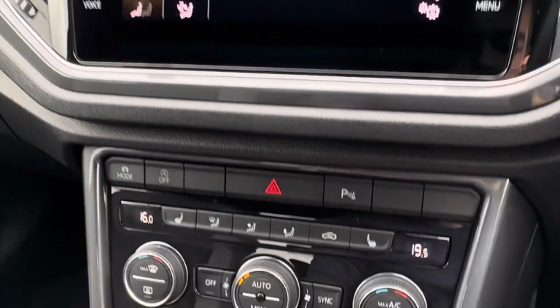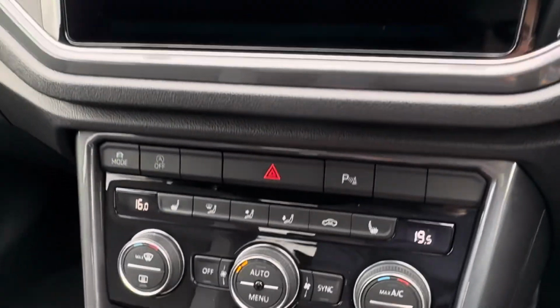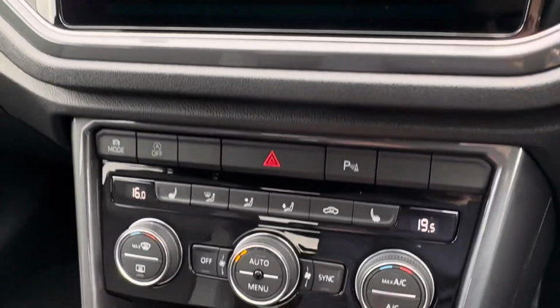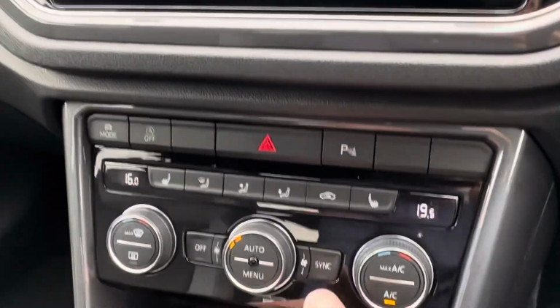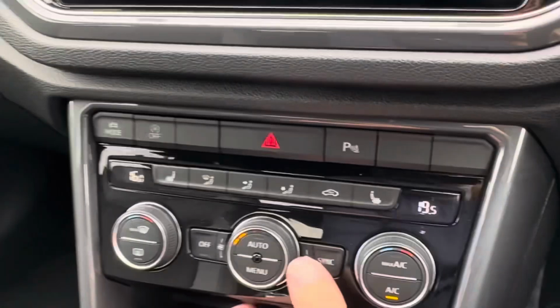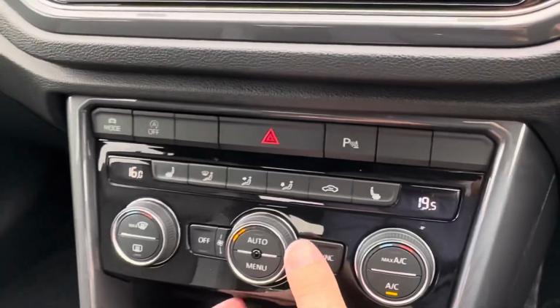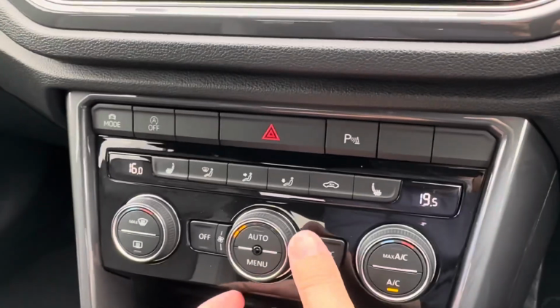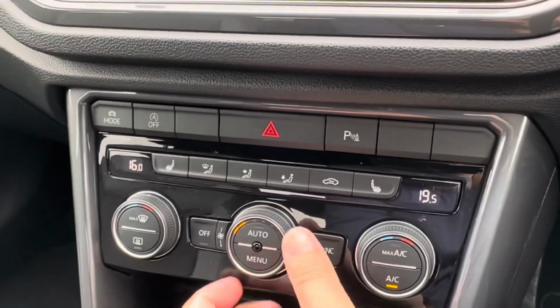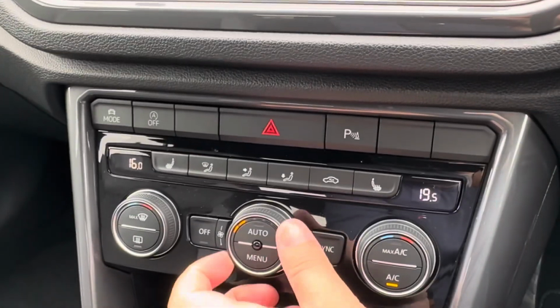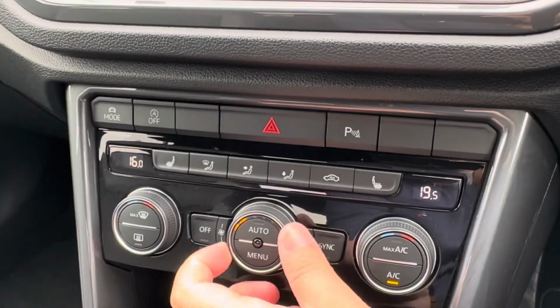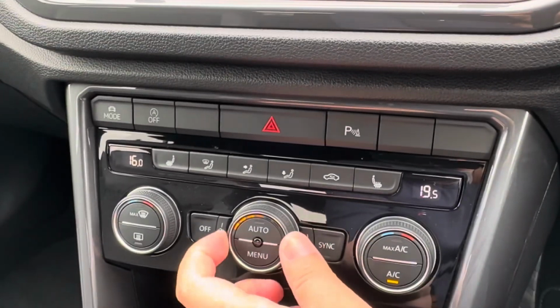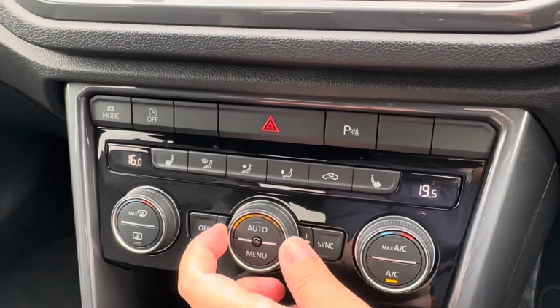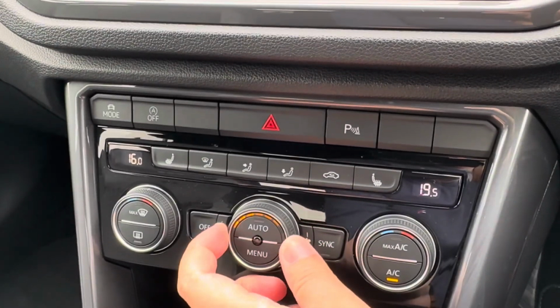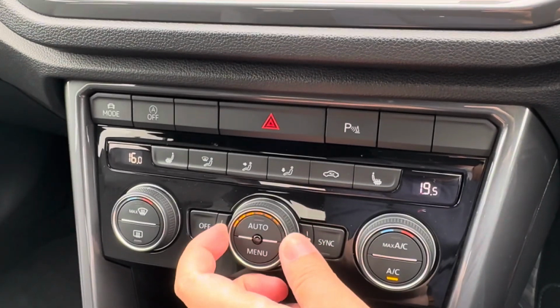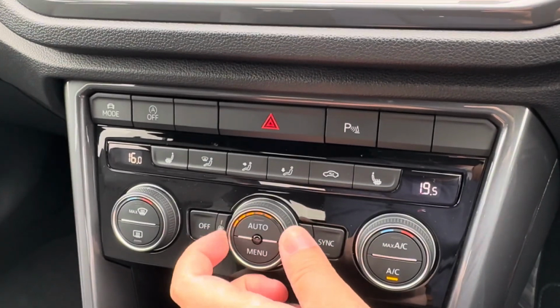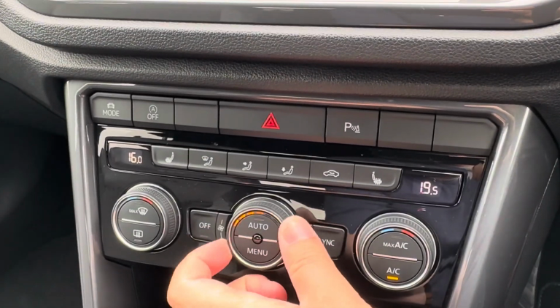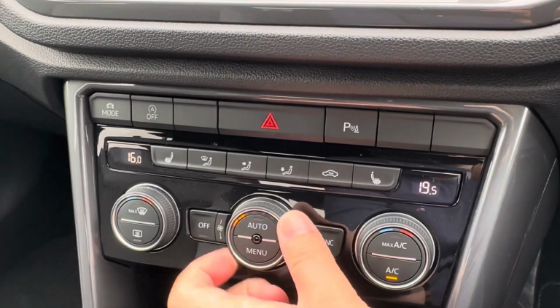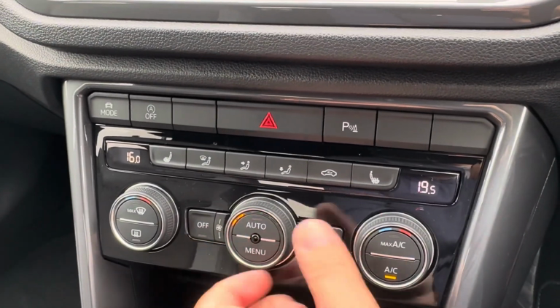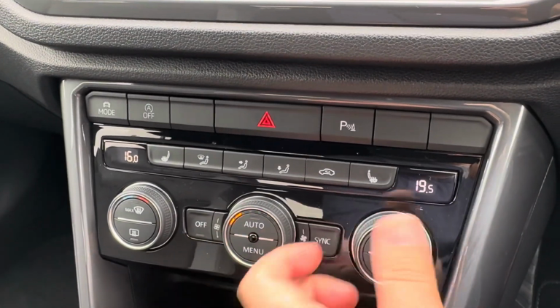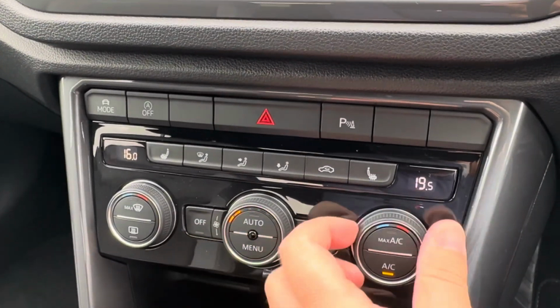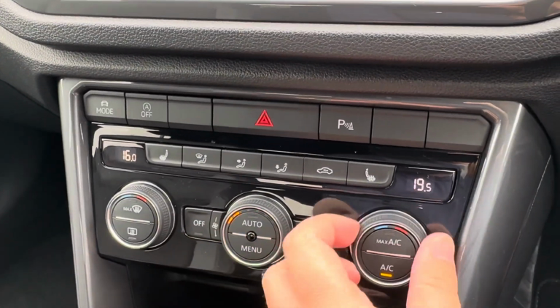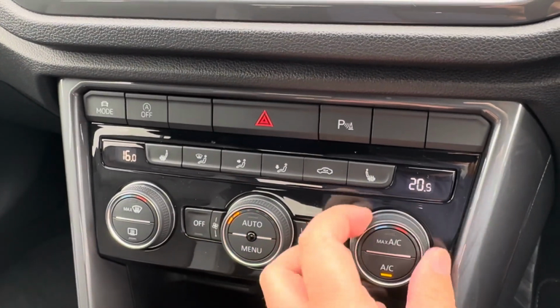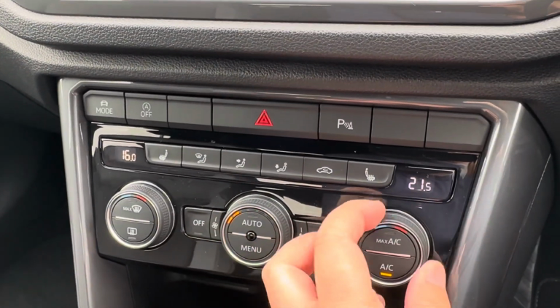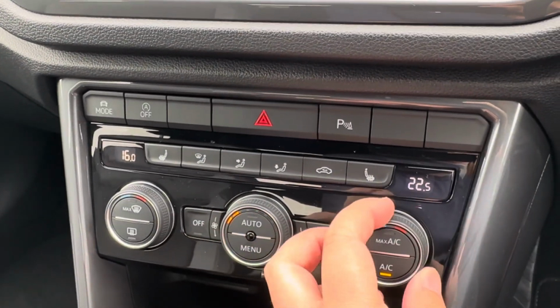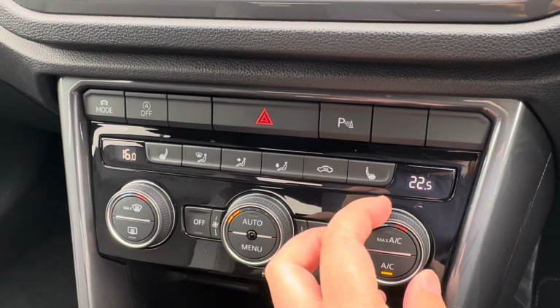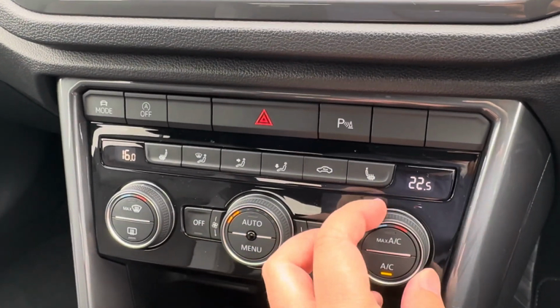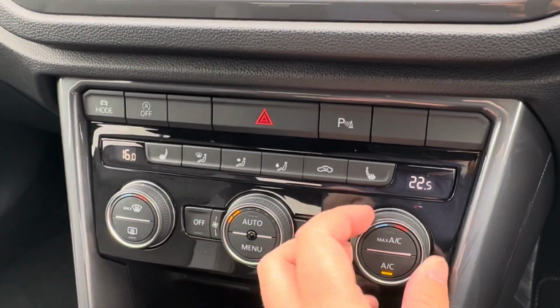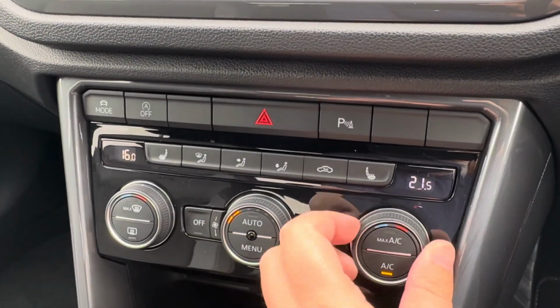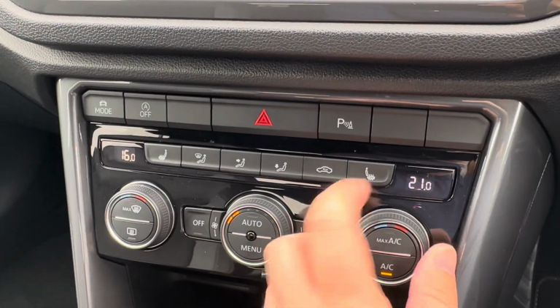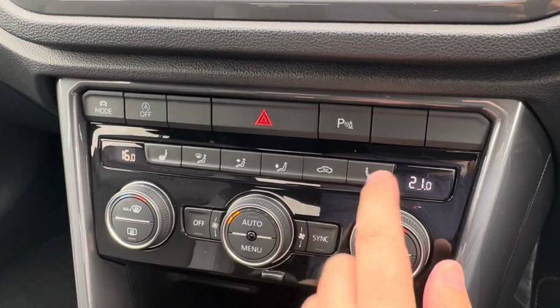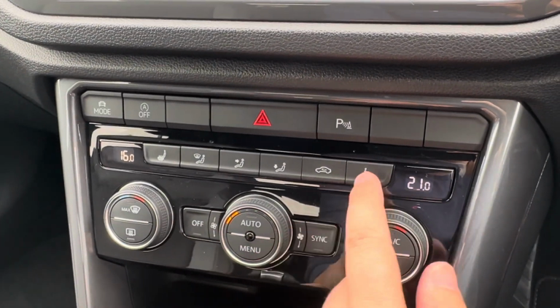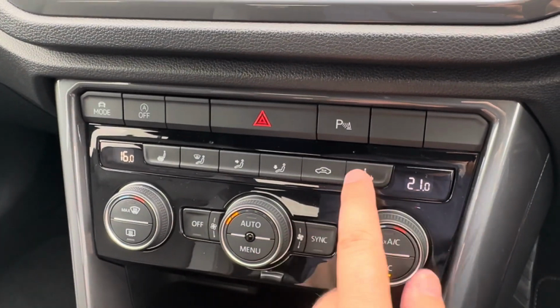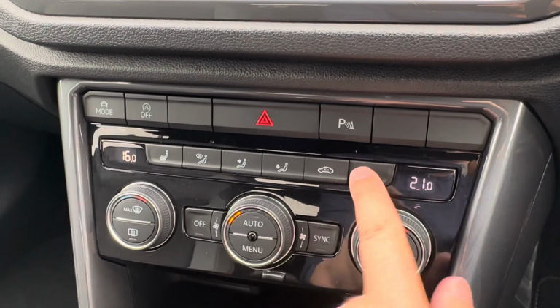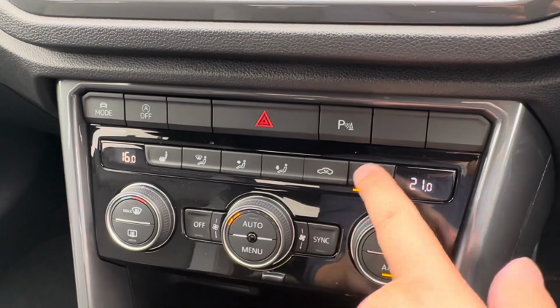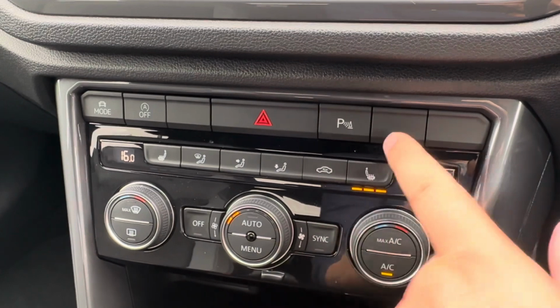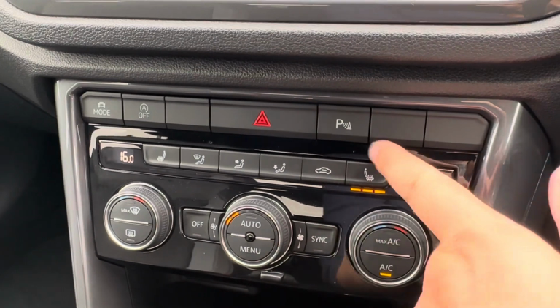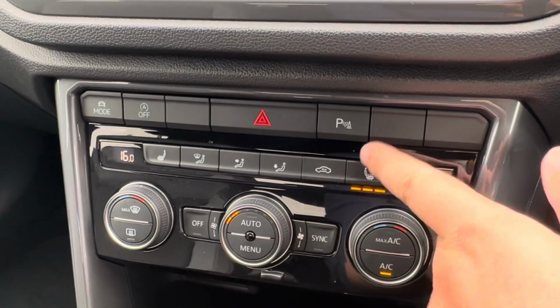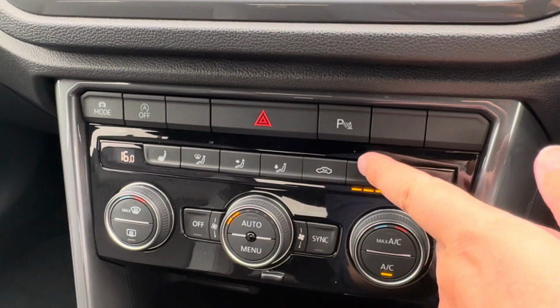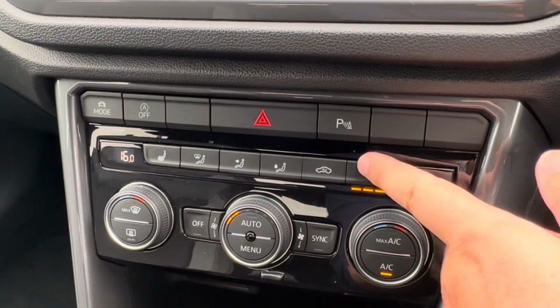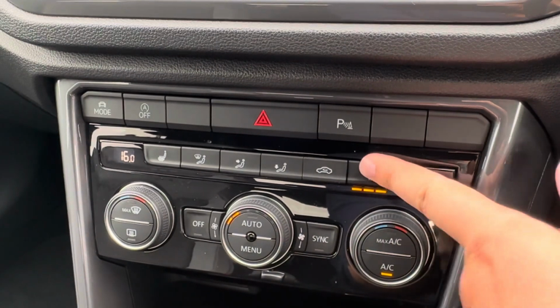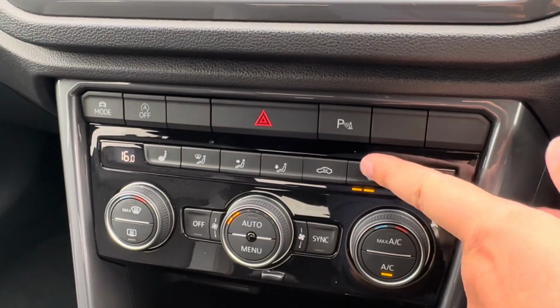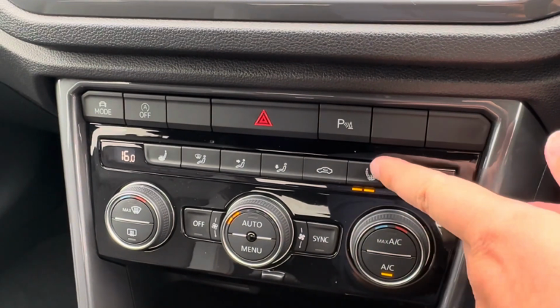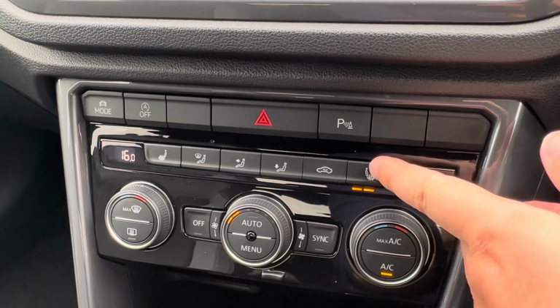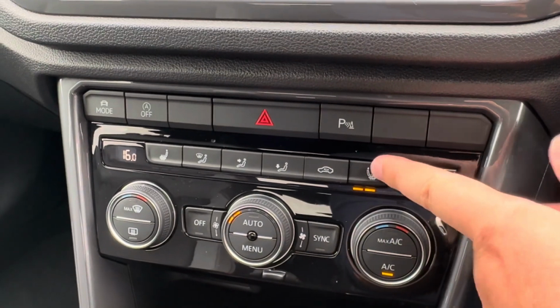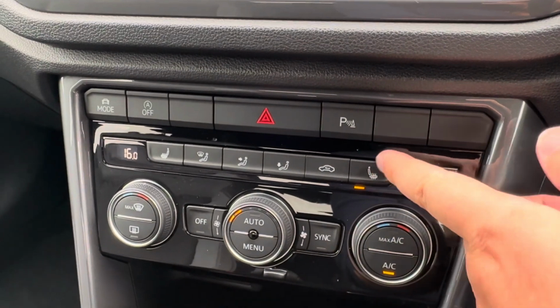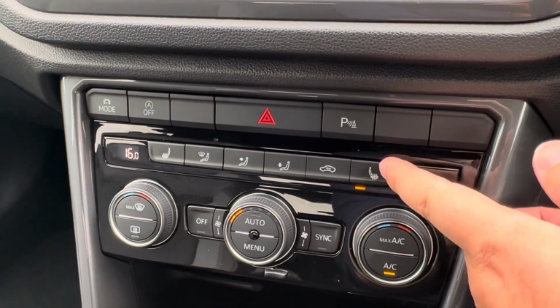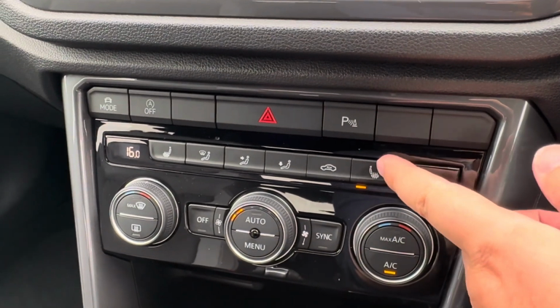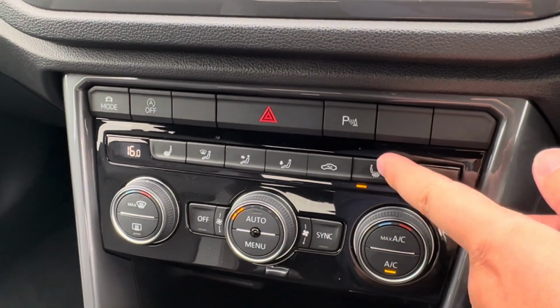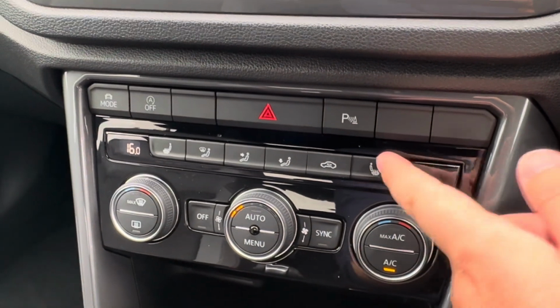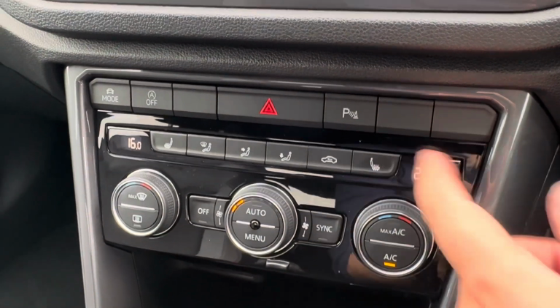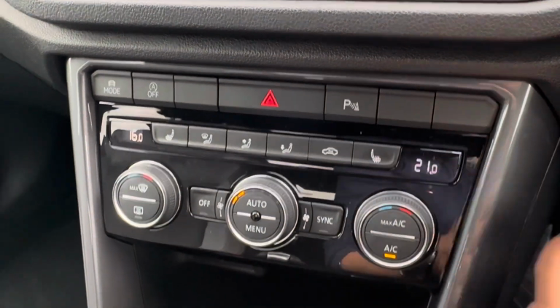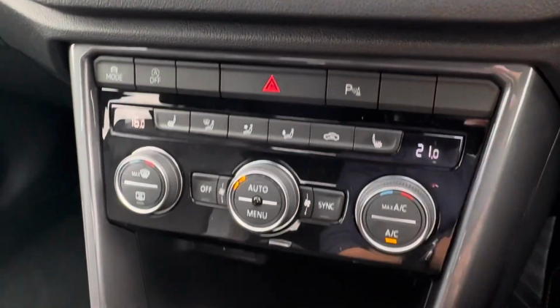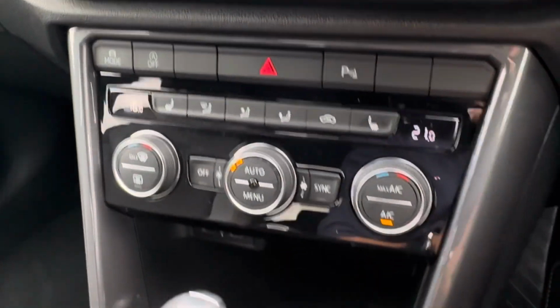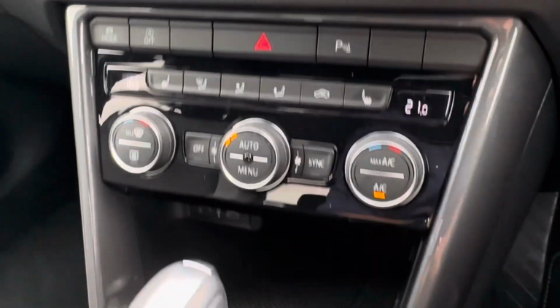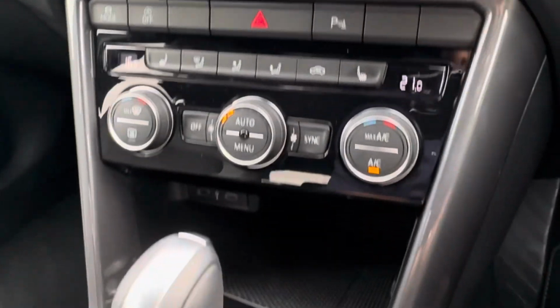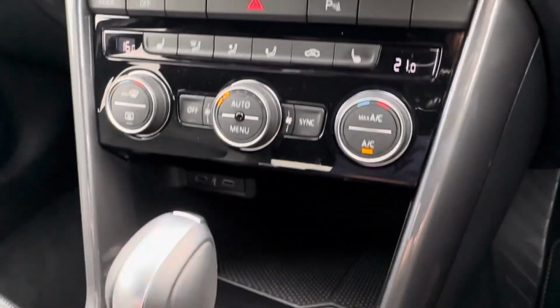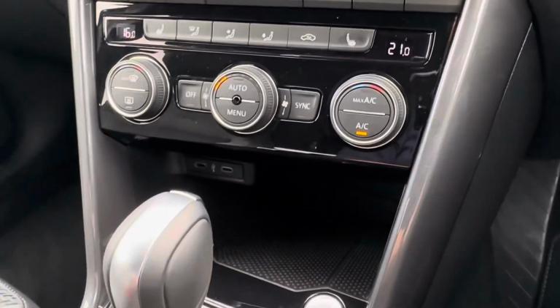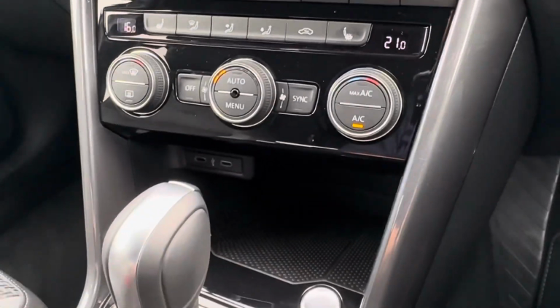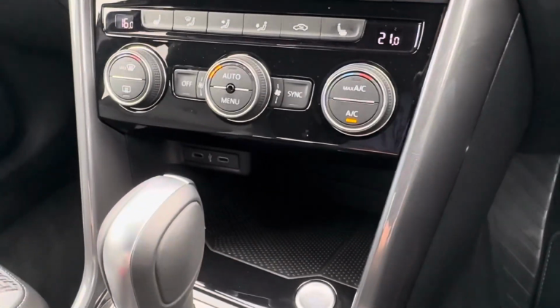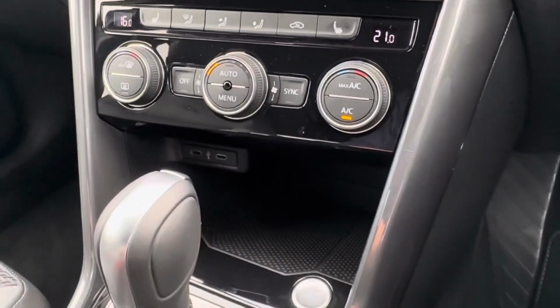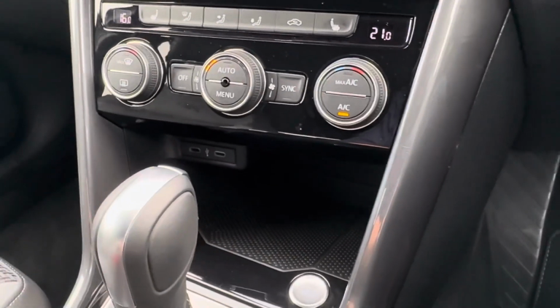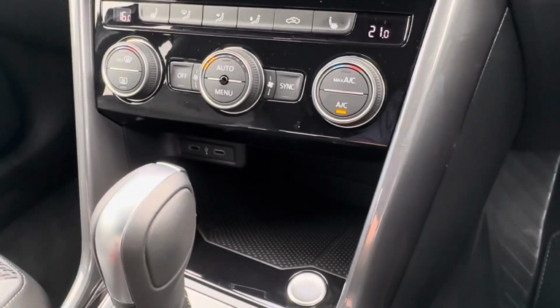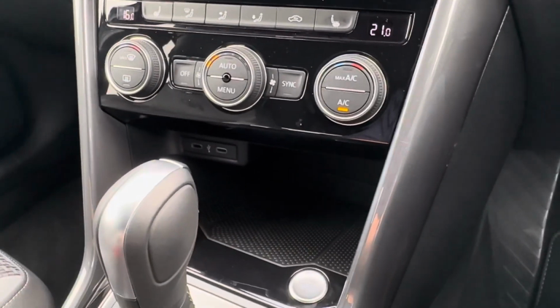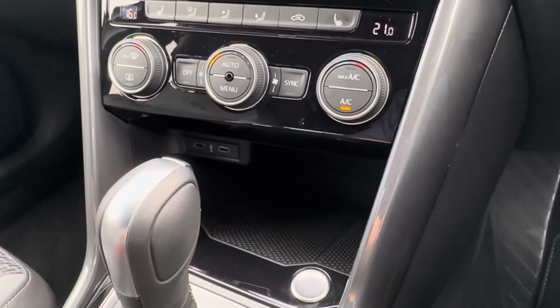The two-zone climate control system can be easily operated, and even features a winter-pack with heated front seats, ideal for the frosty months ahead of us.